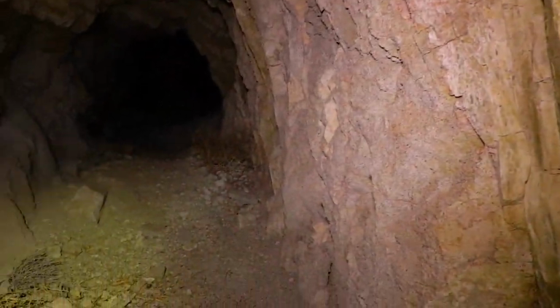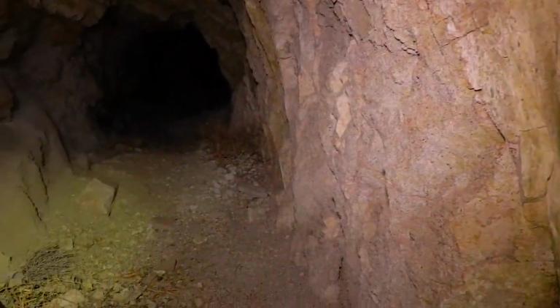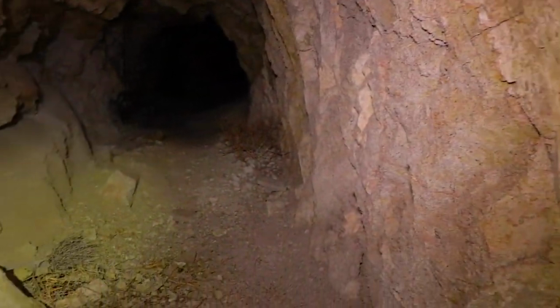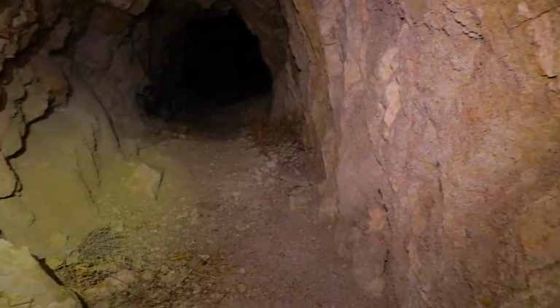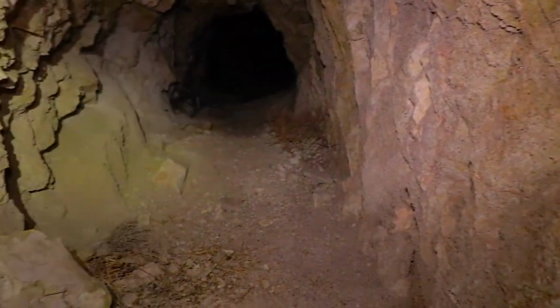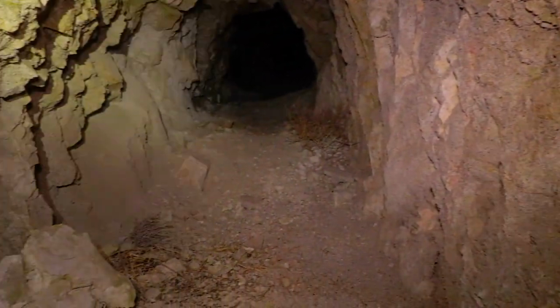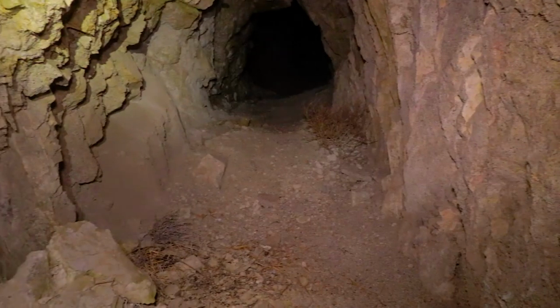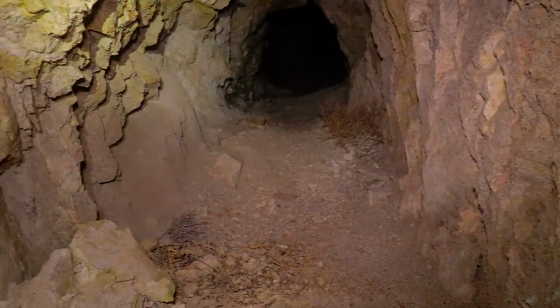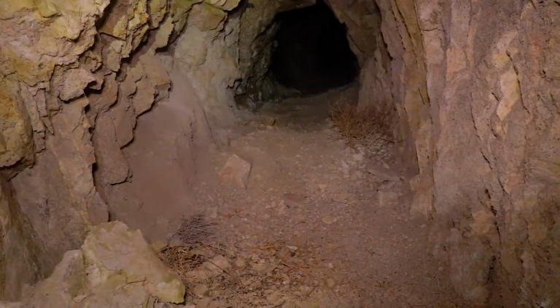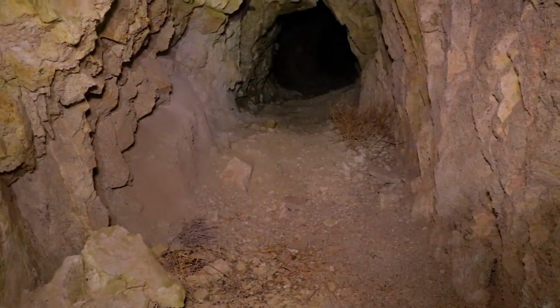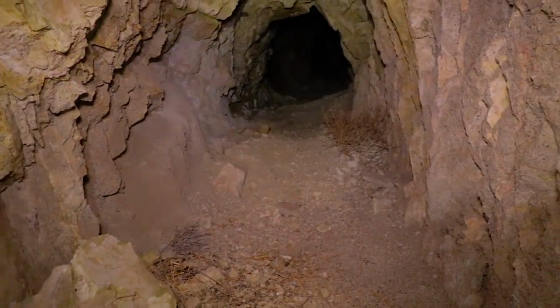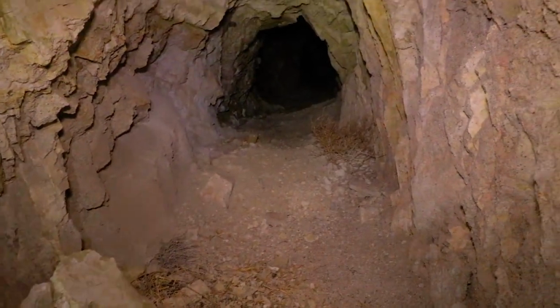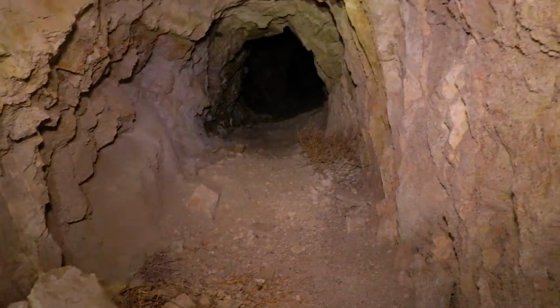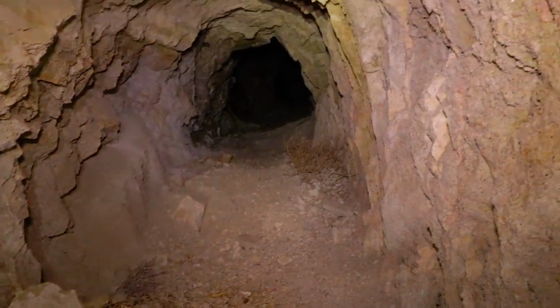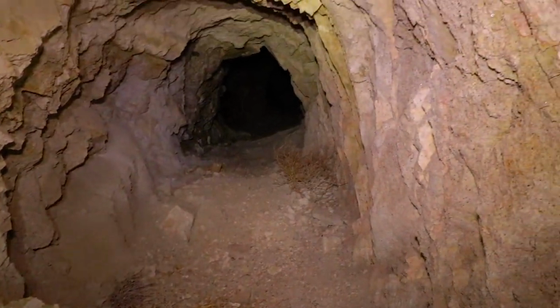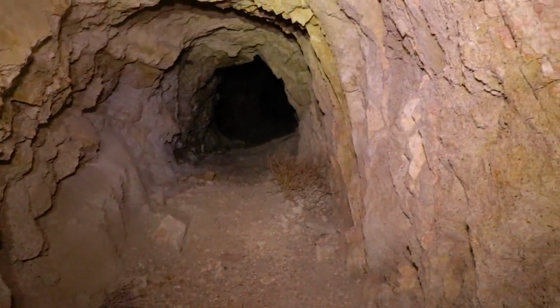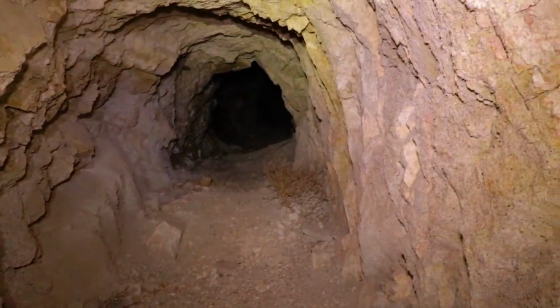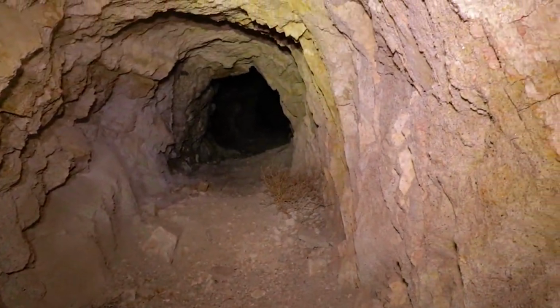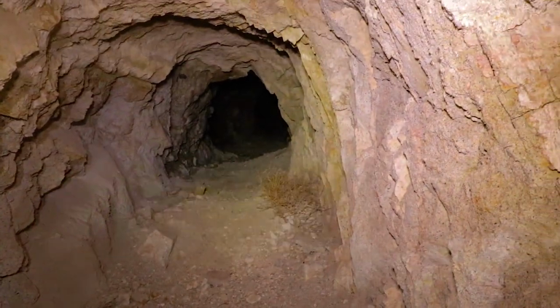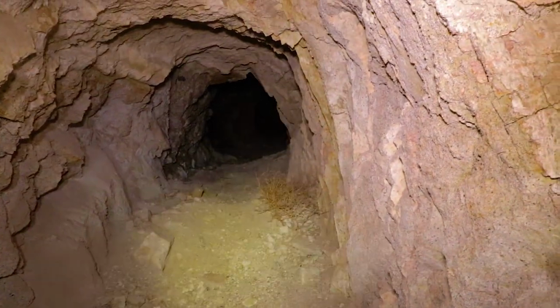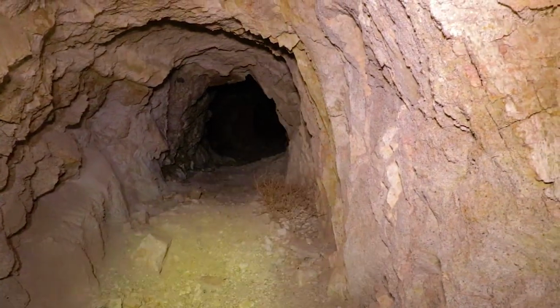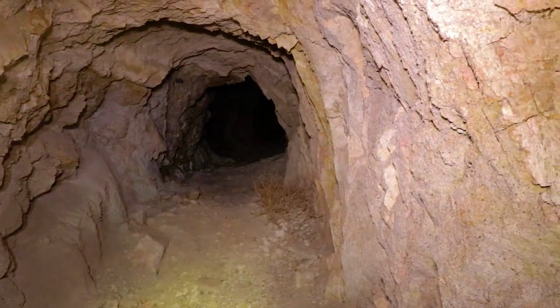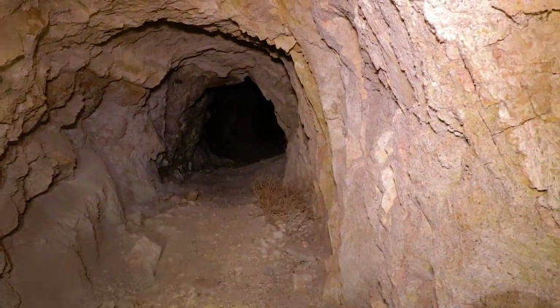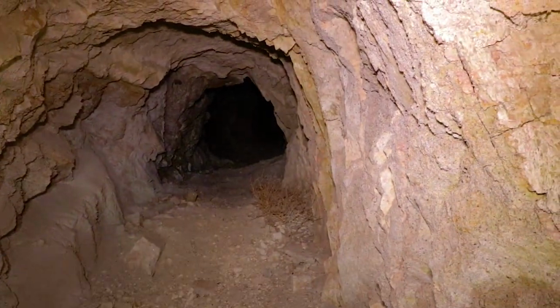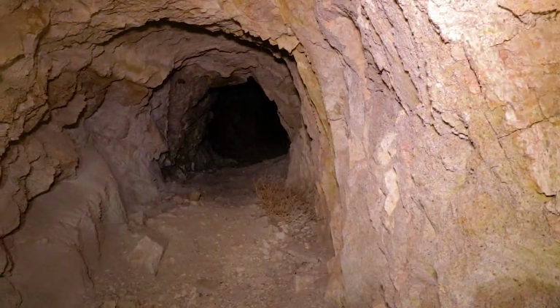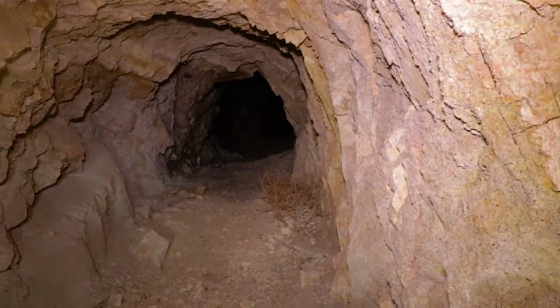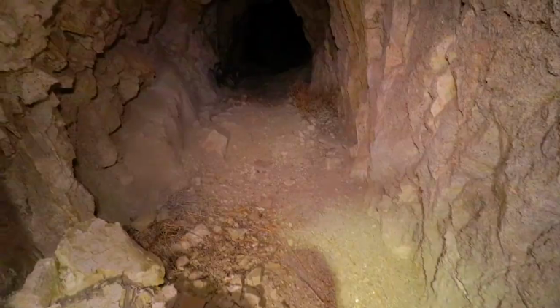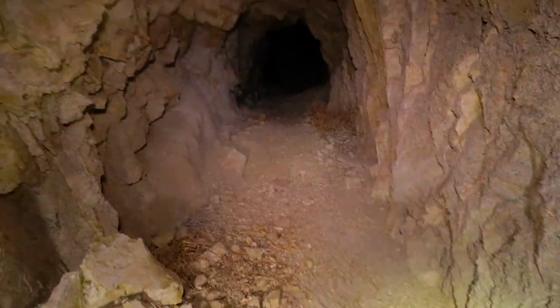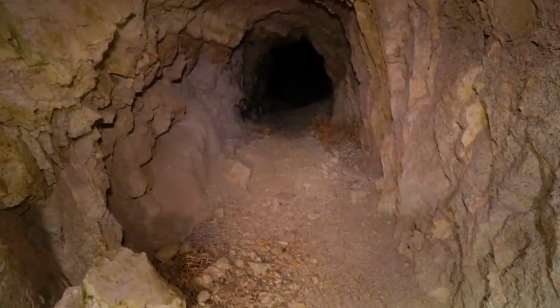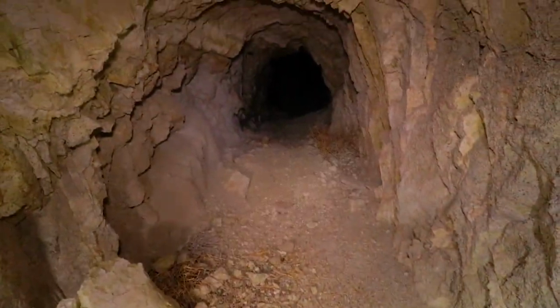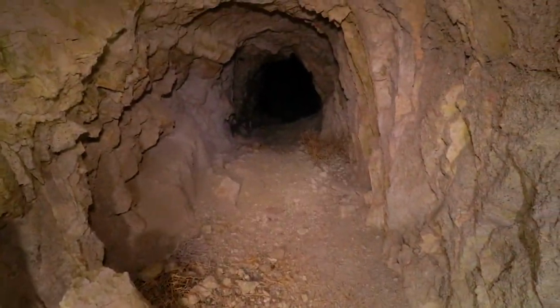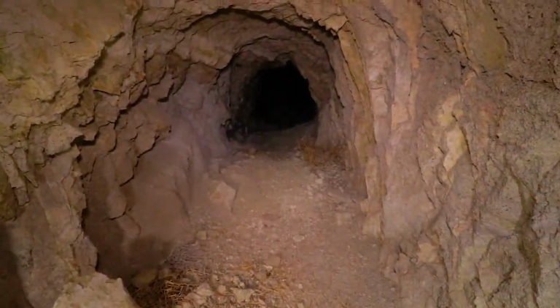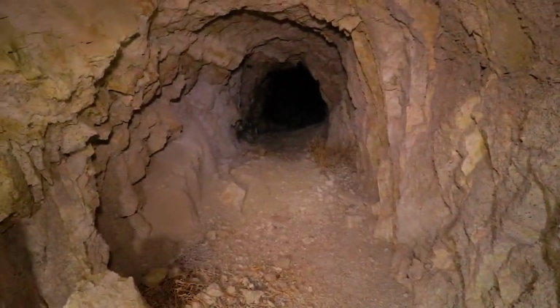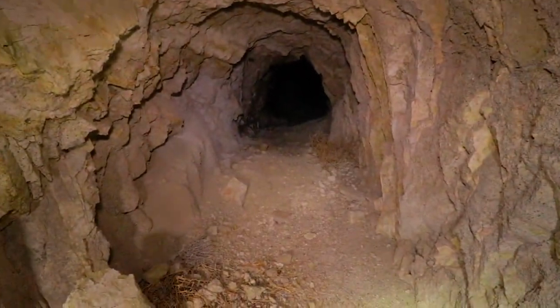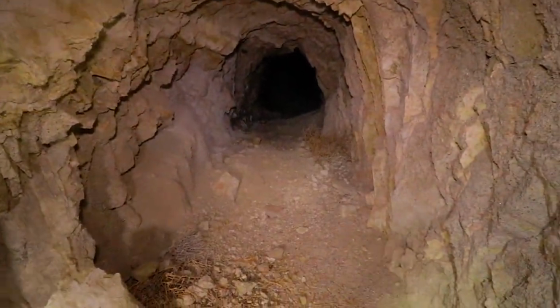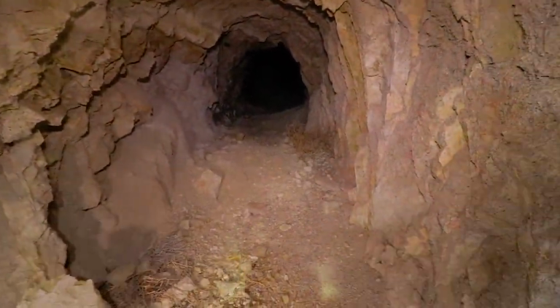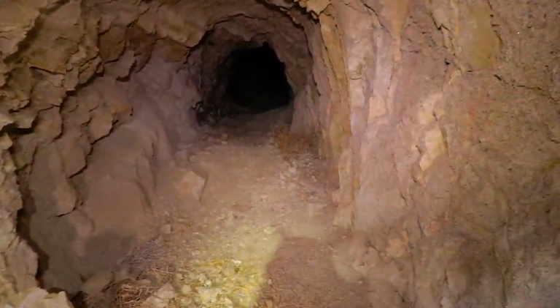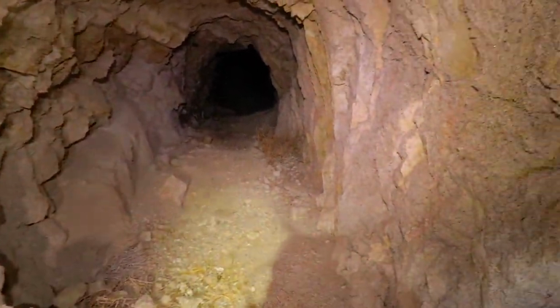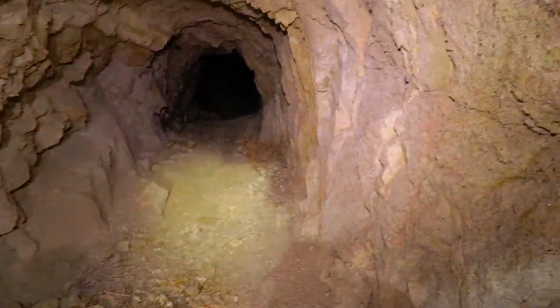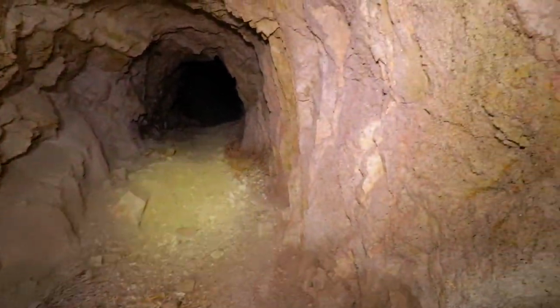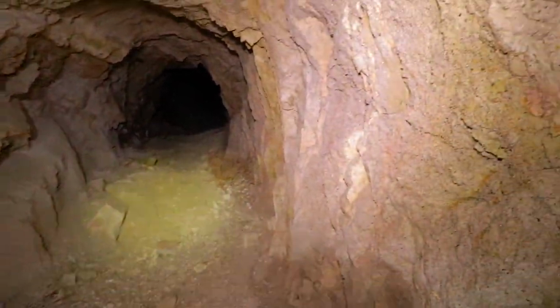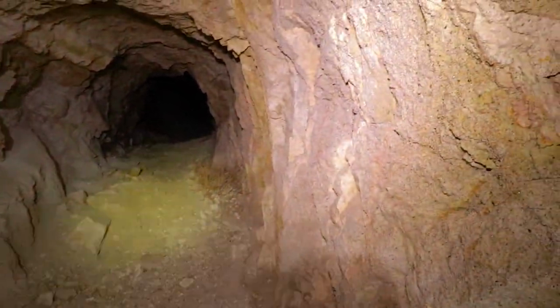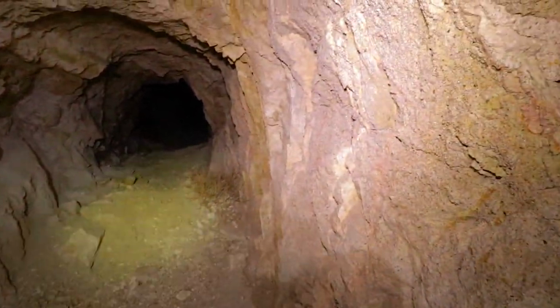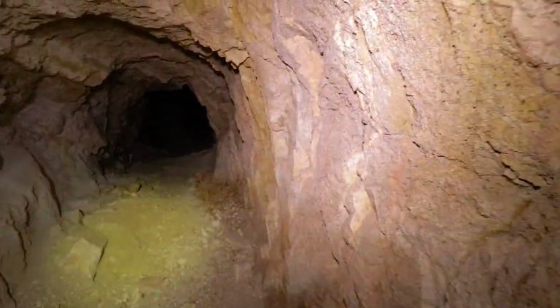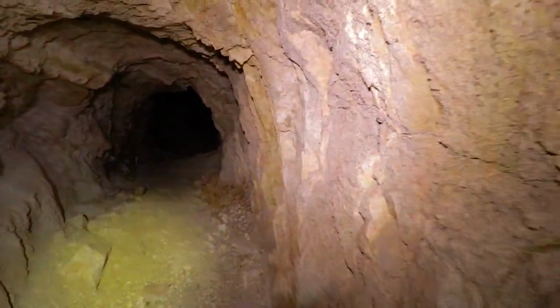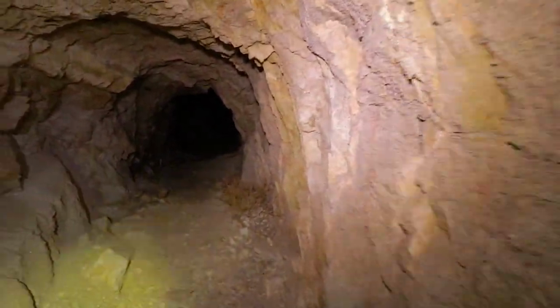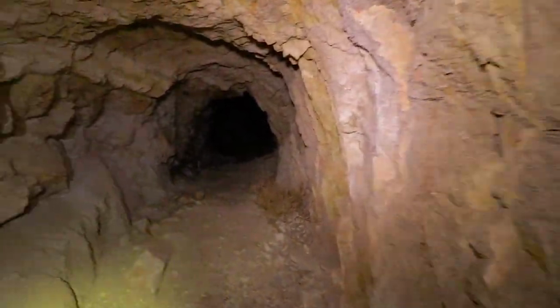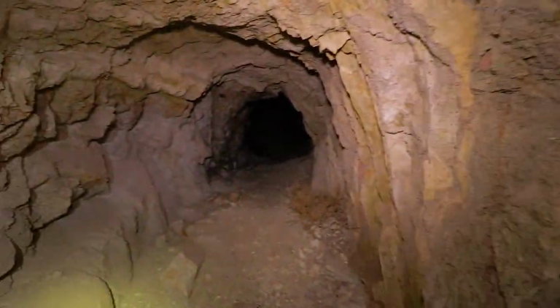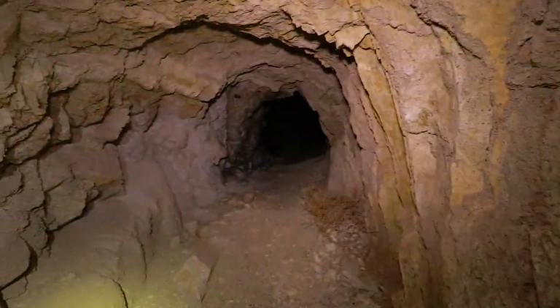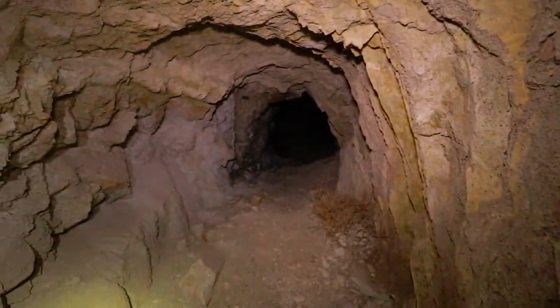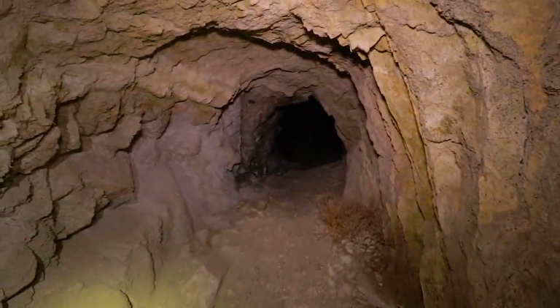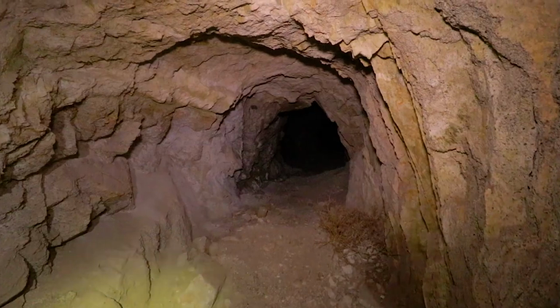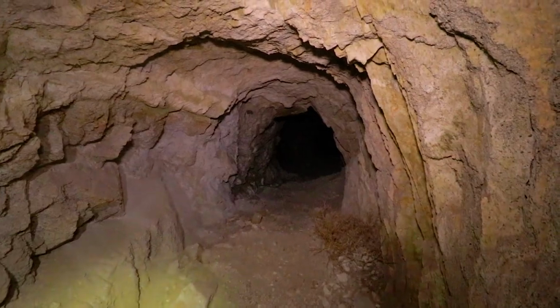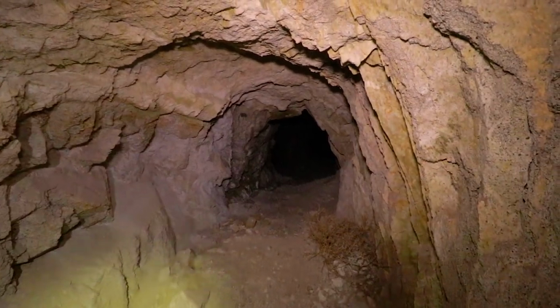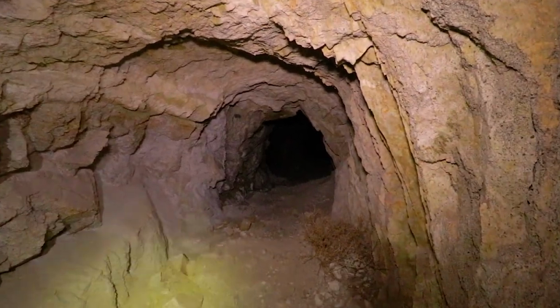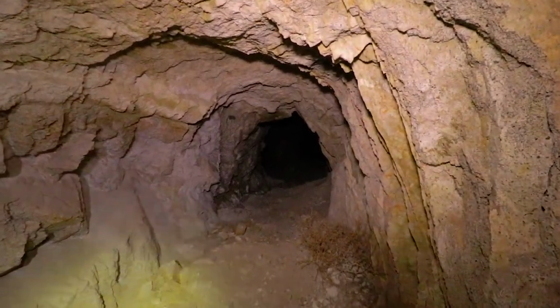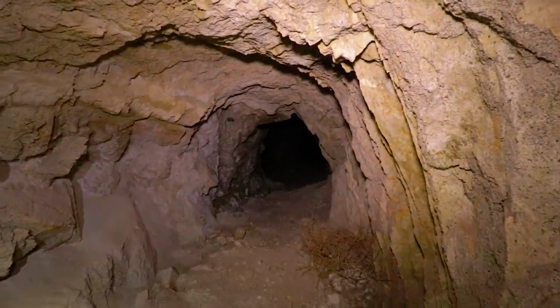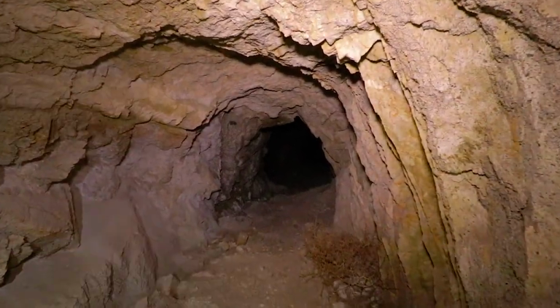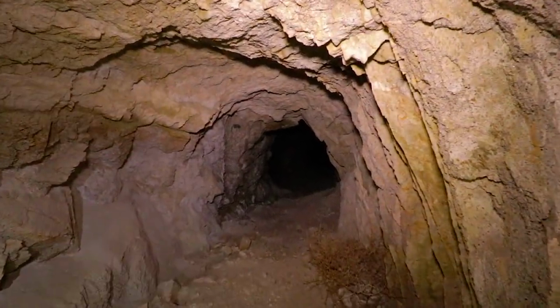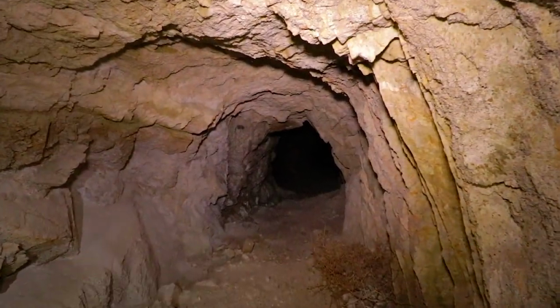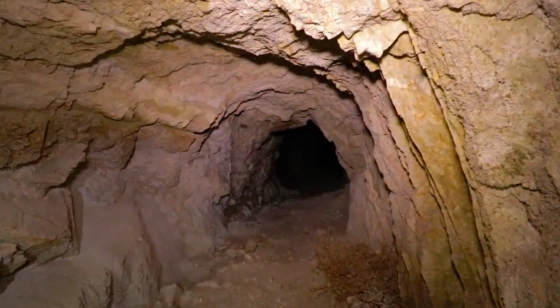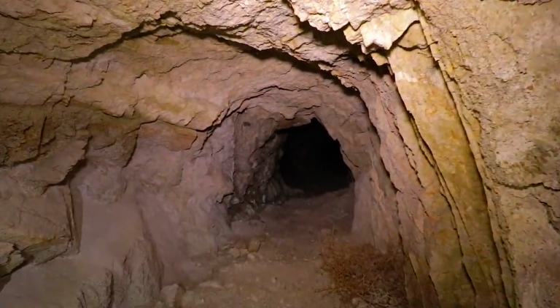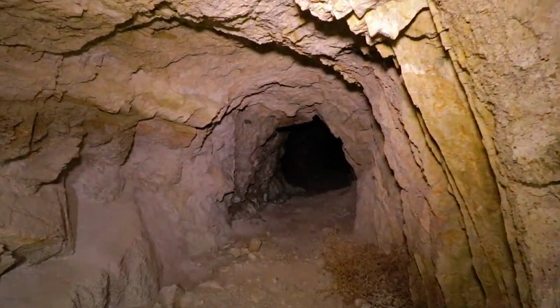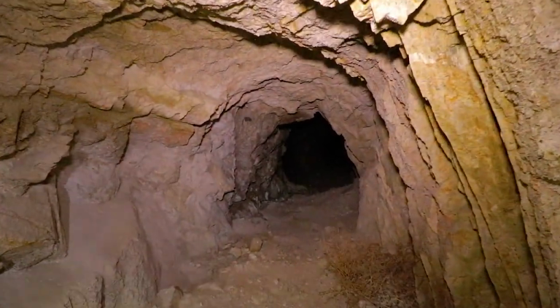A lot of rodent droppings right here. A lot of rodents nest.